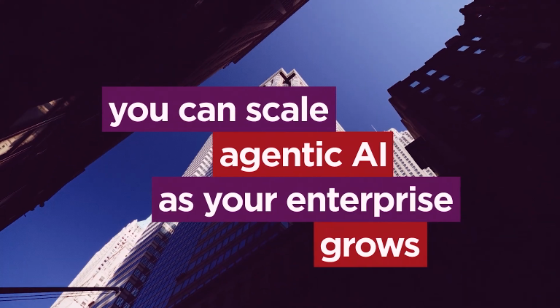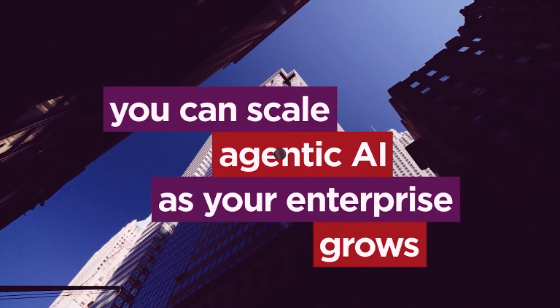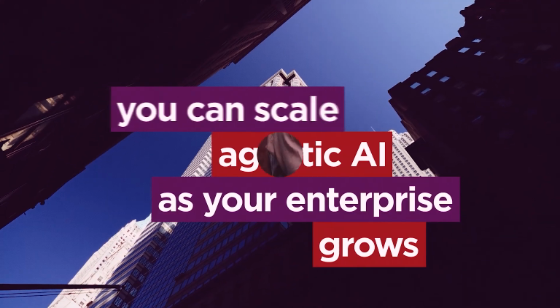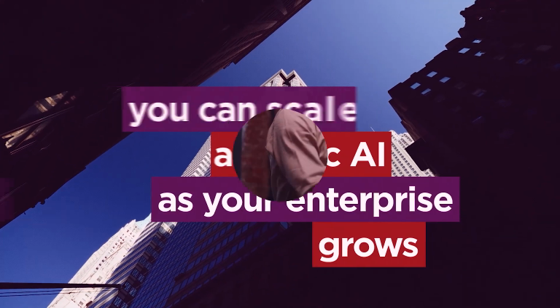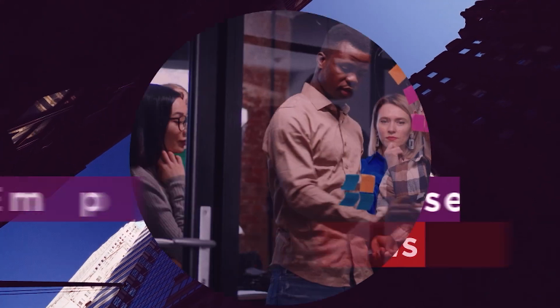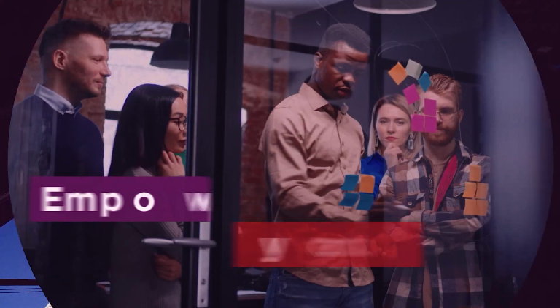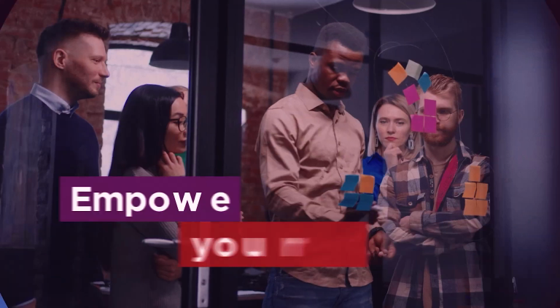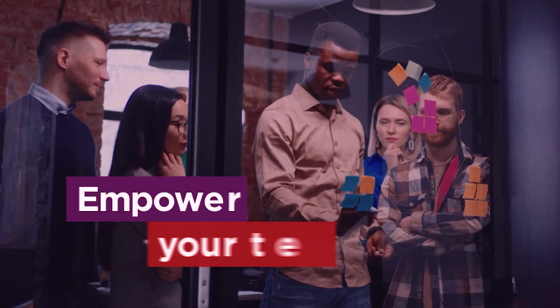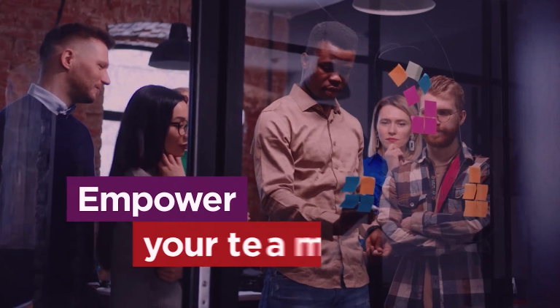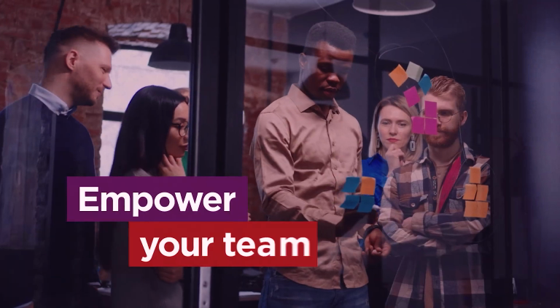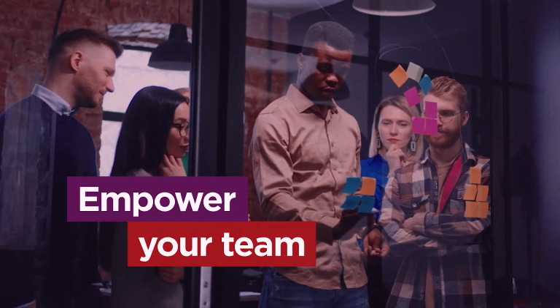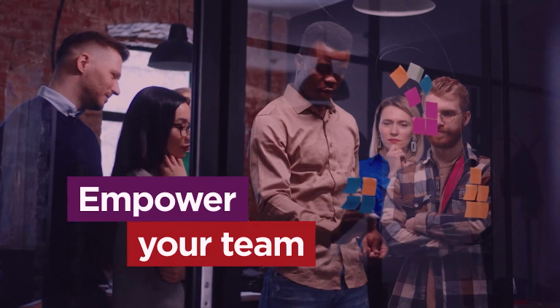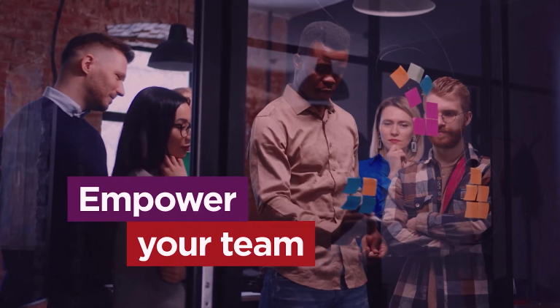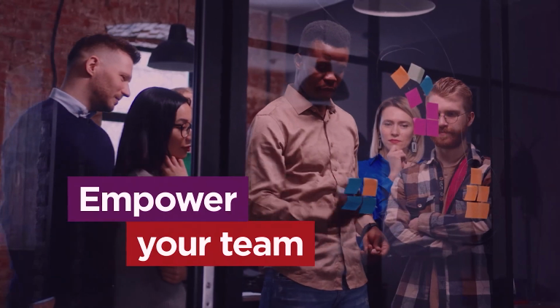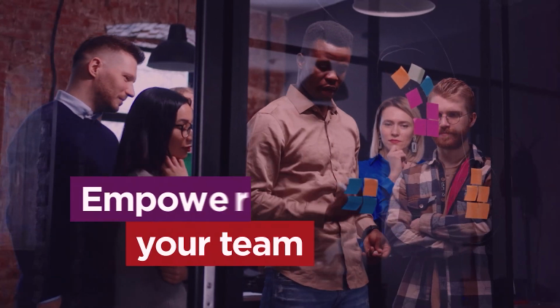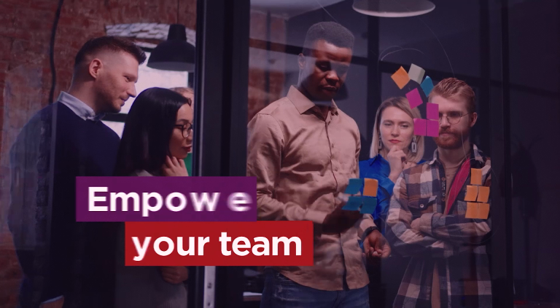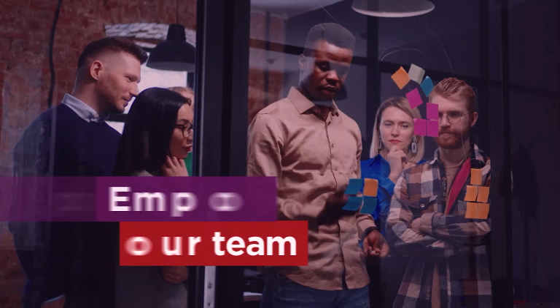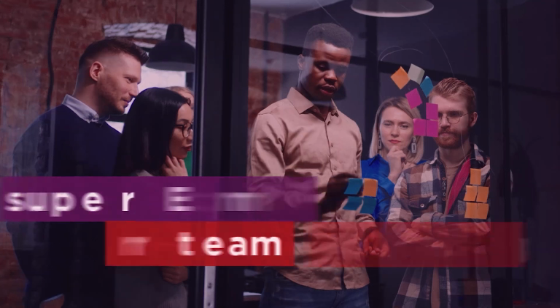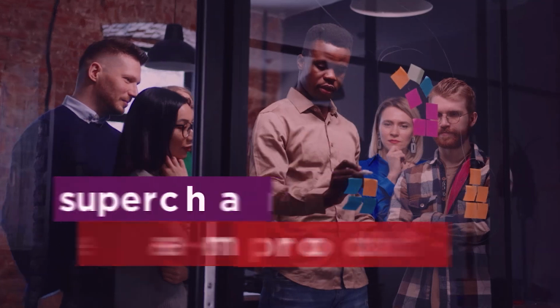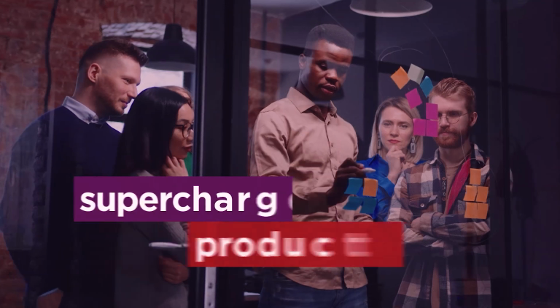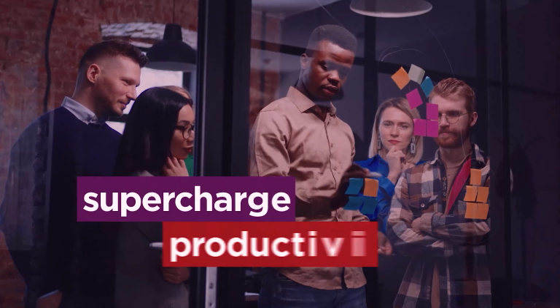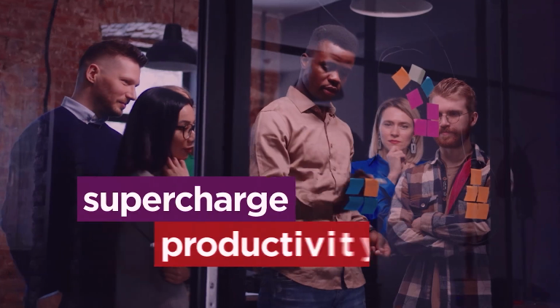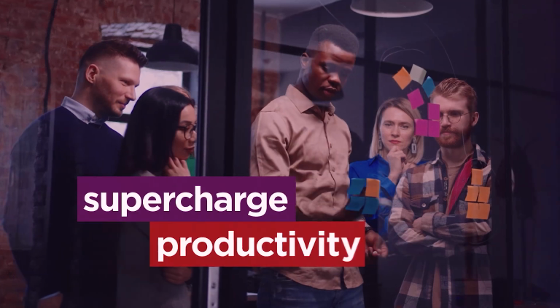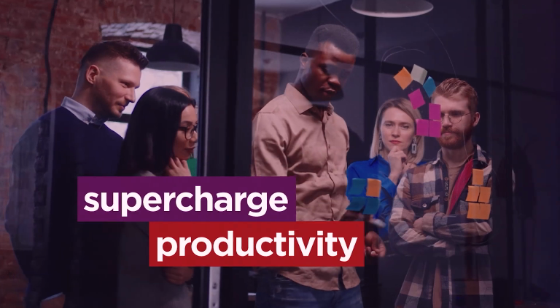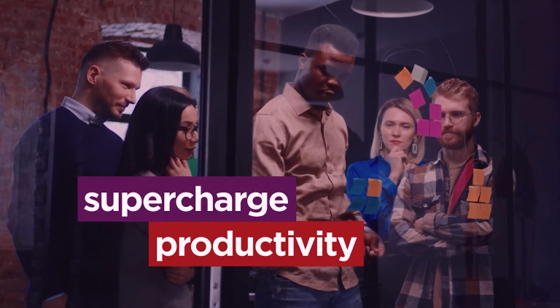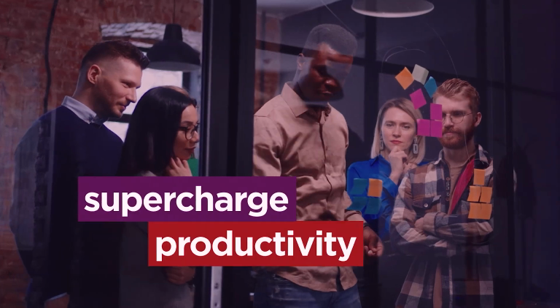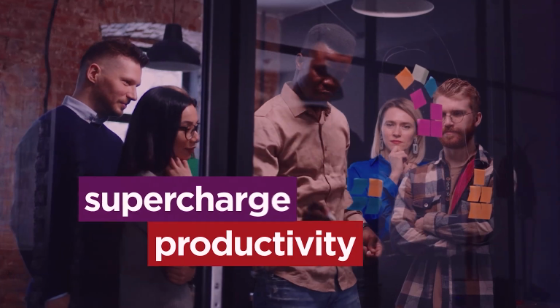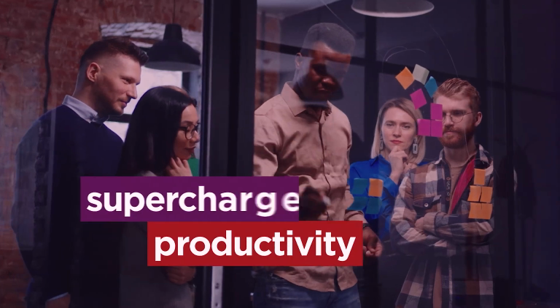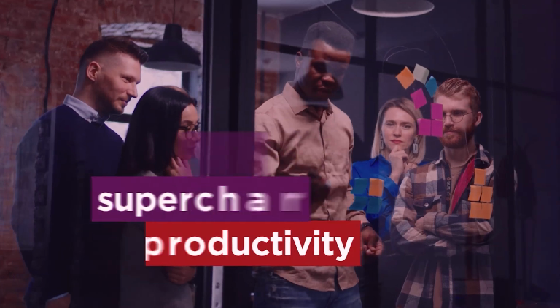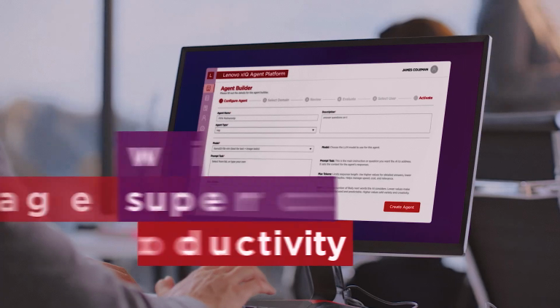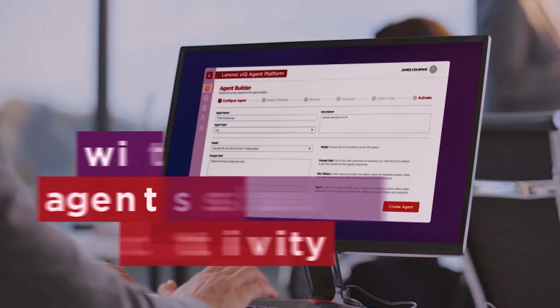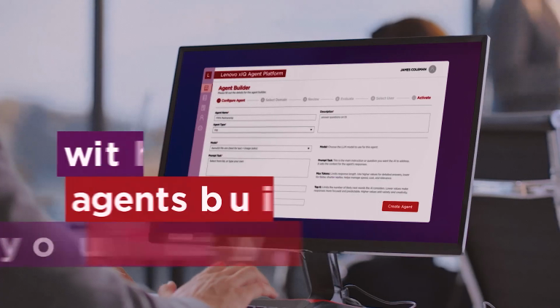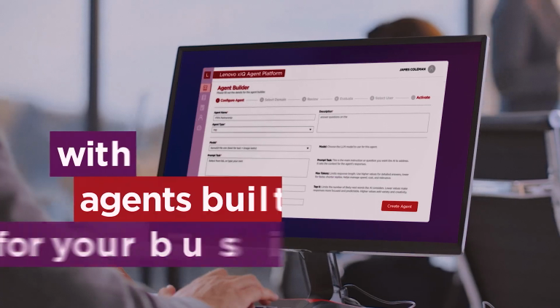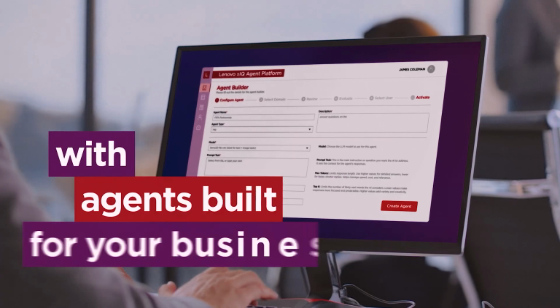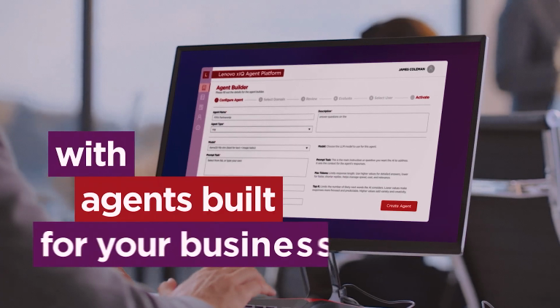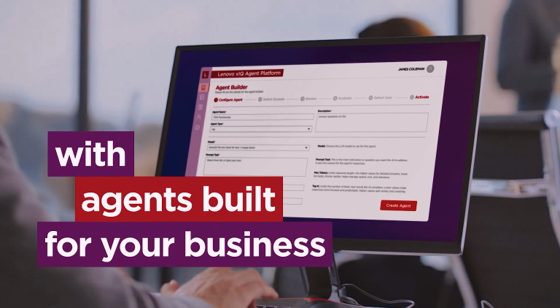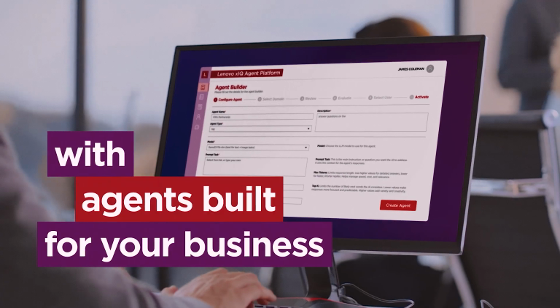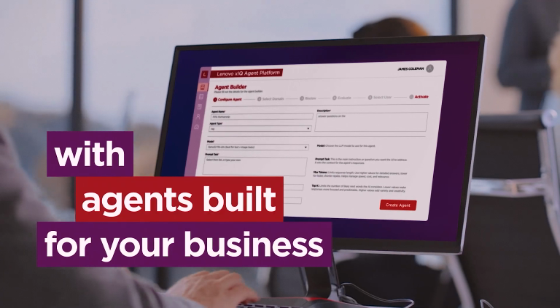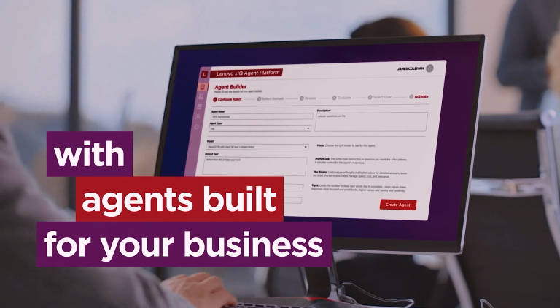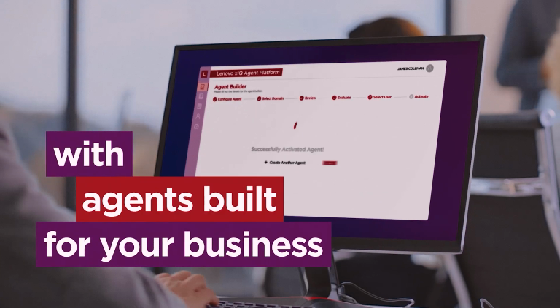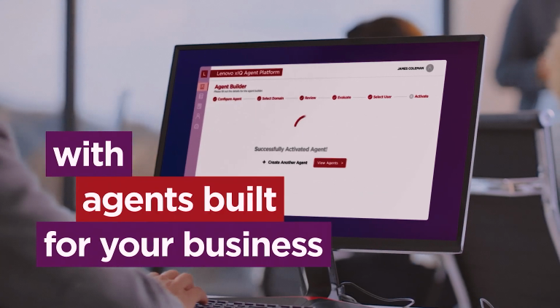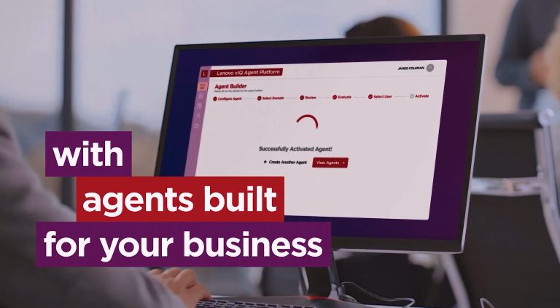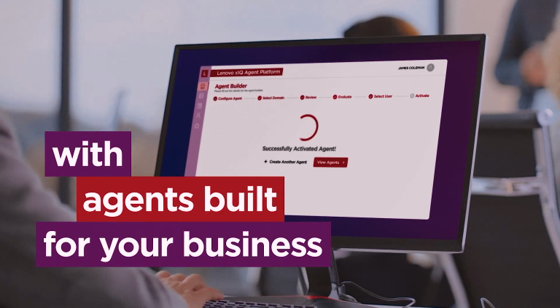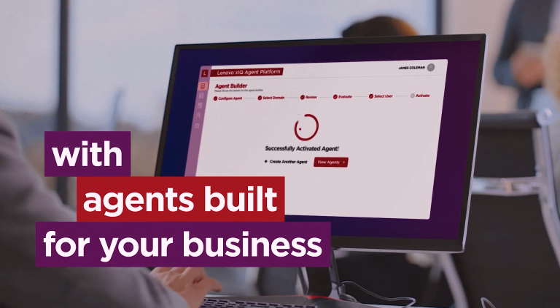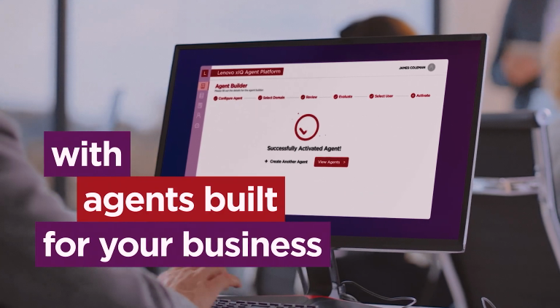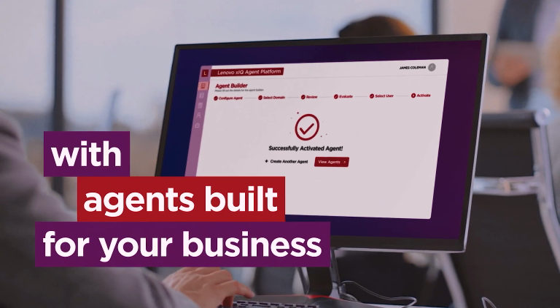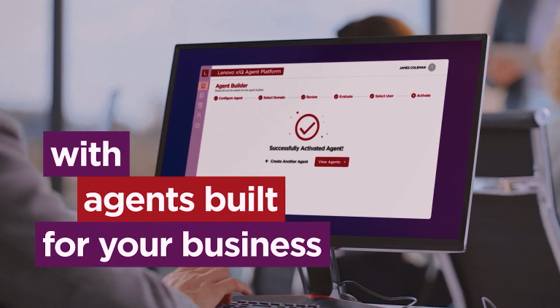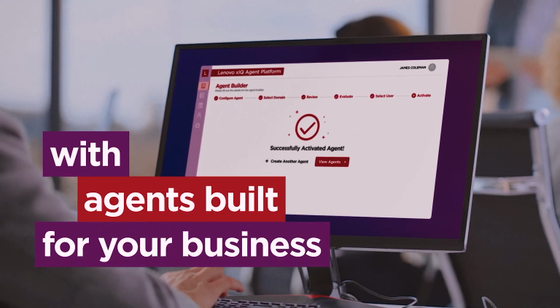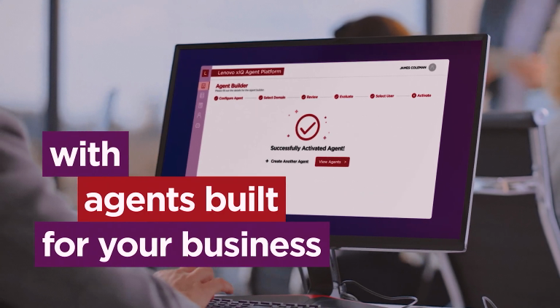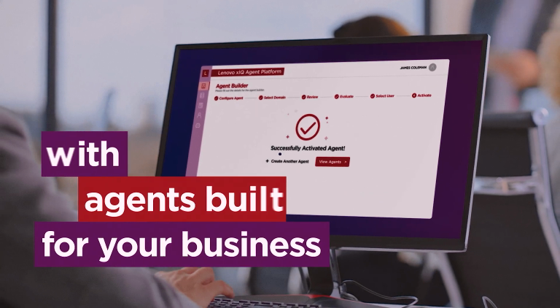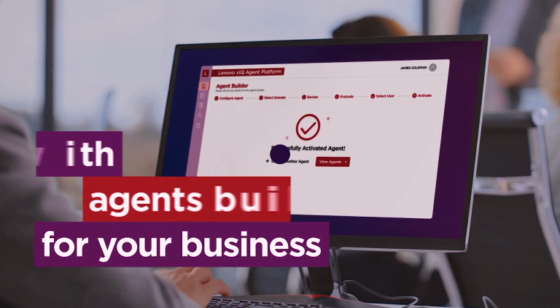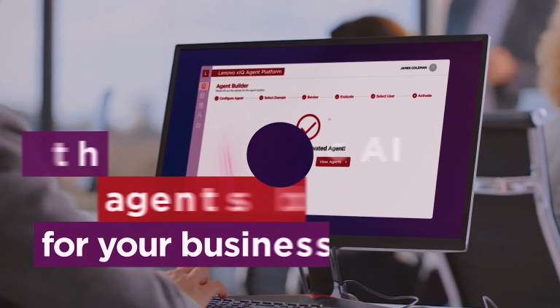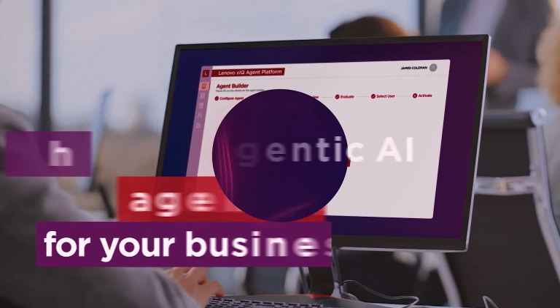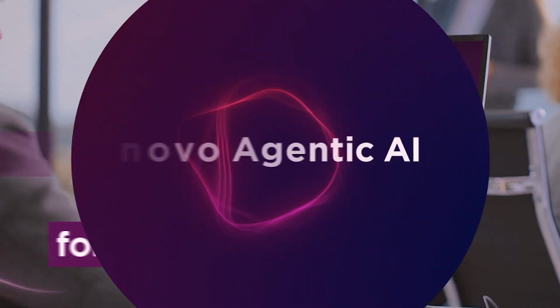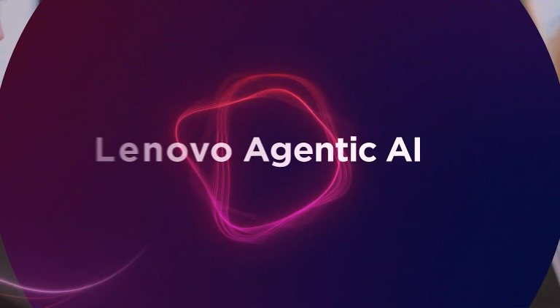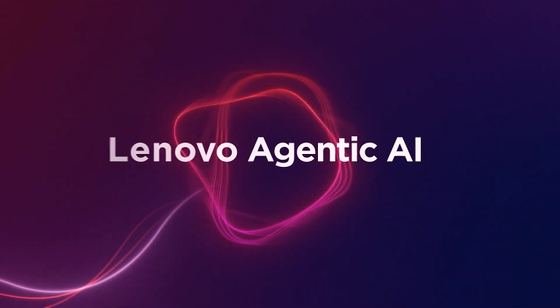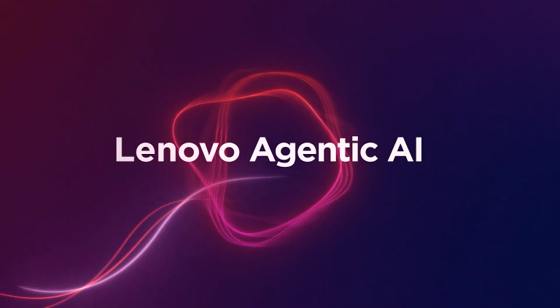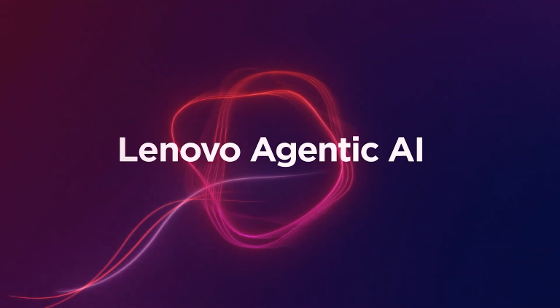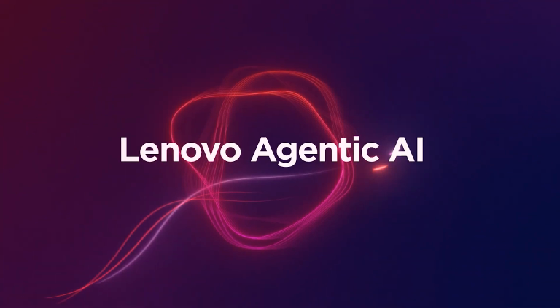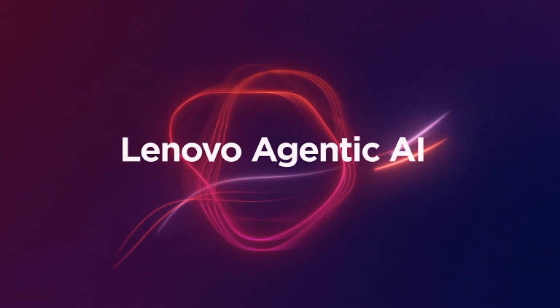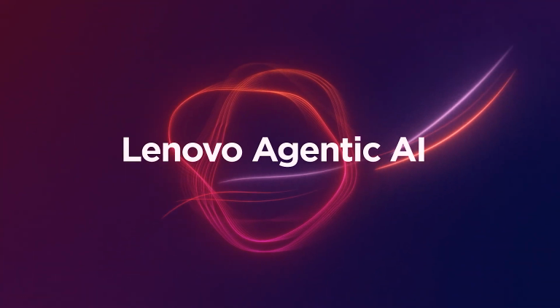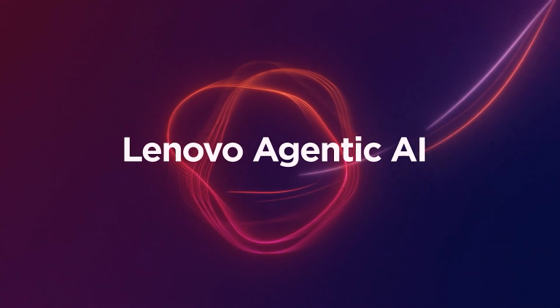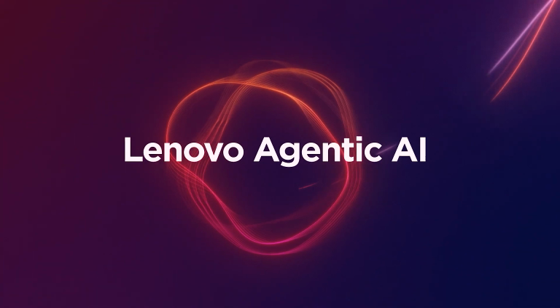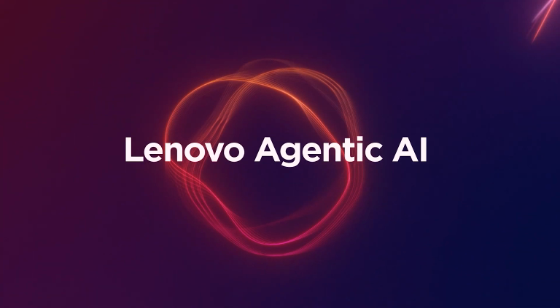Empower your team and supercharge productivity with agents built for your business. Lenovo agentic AI.